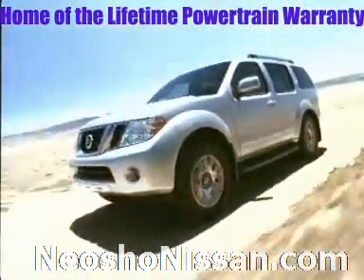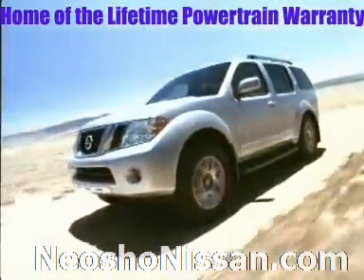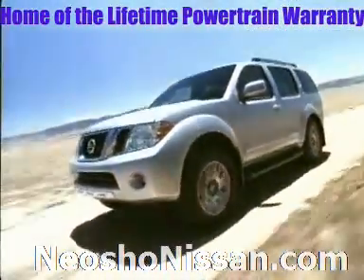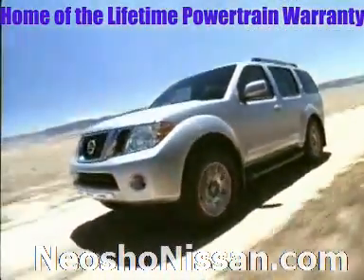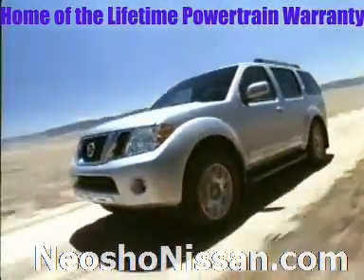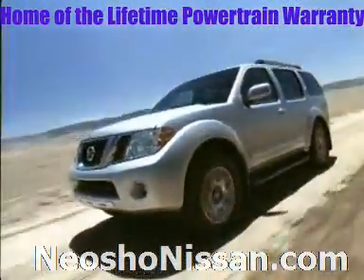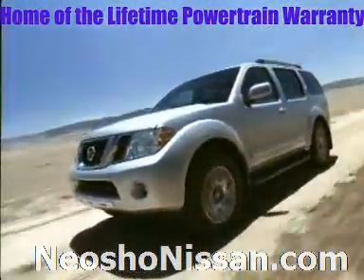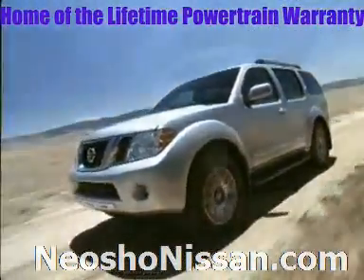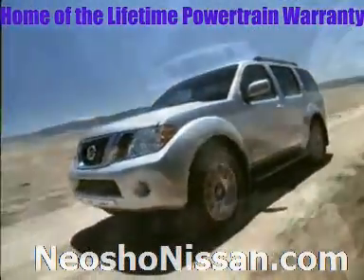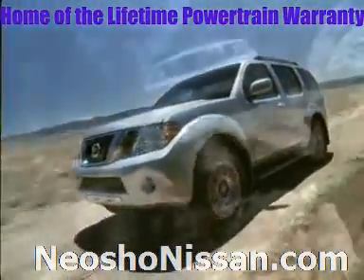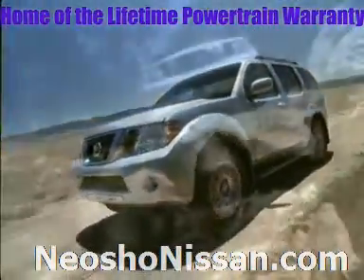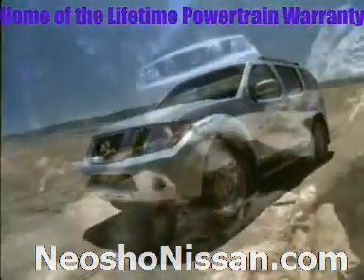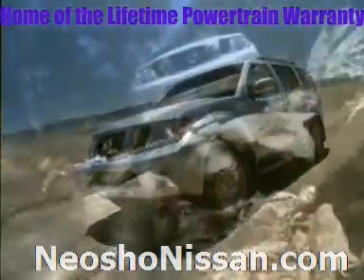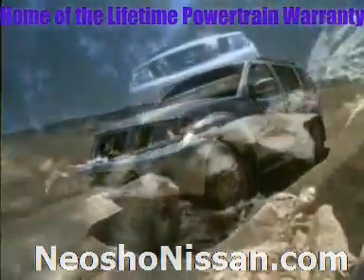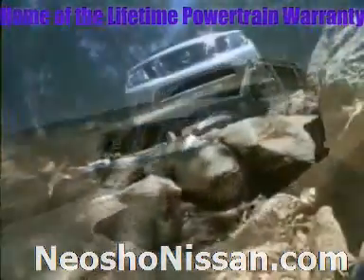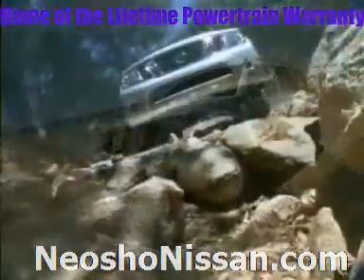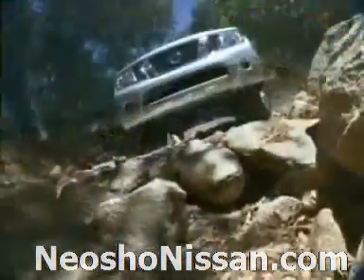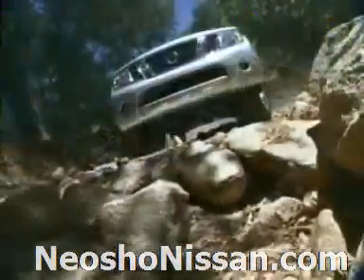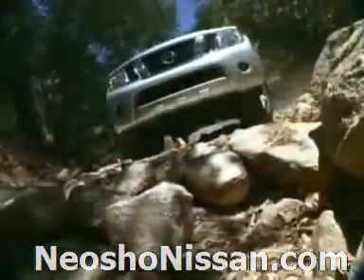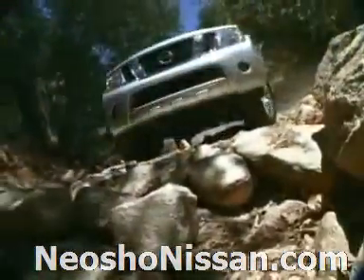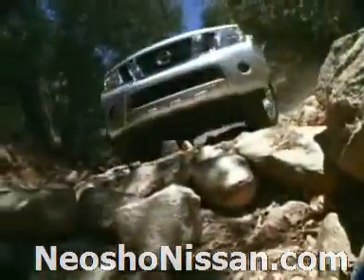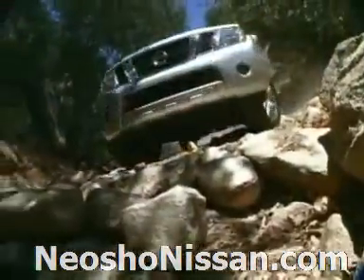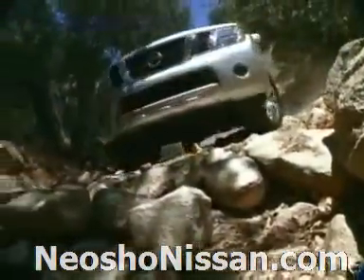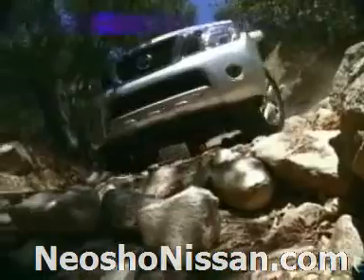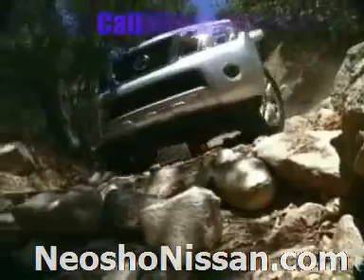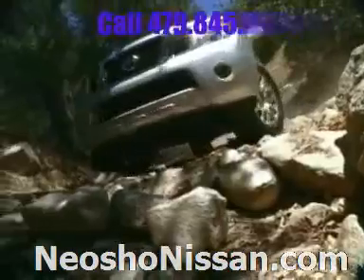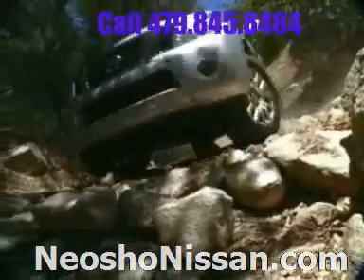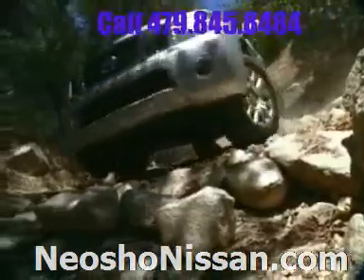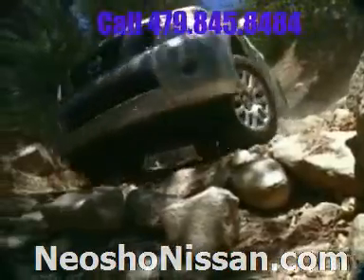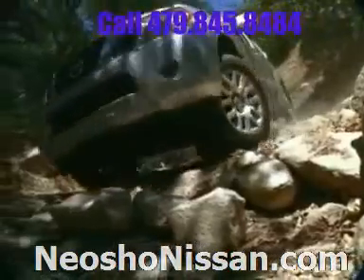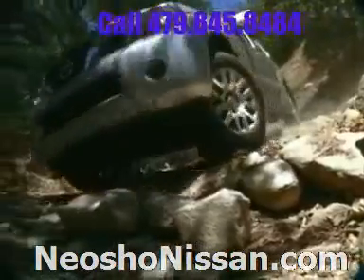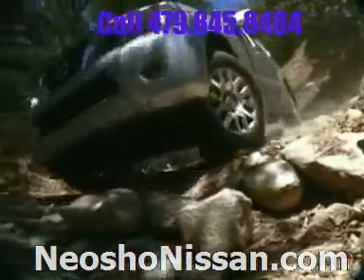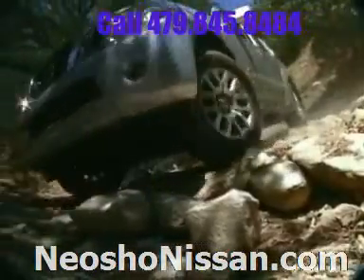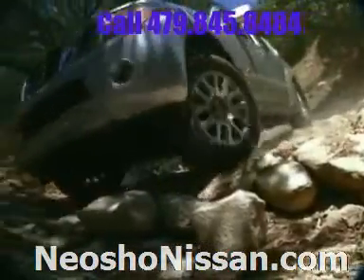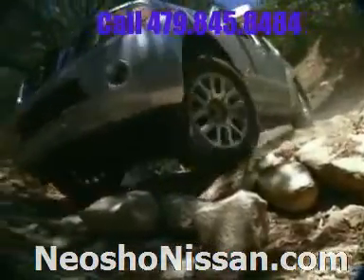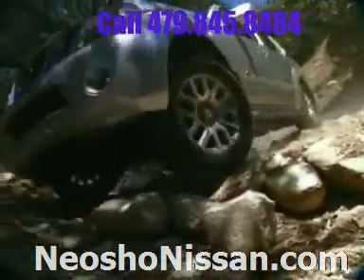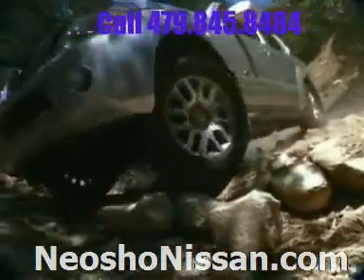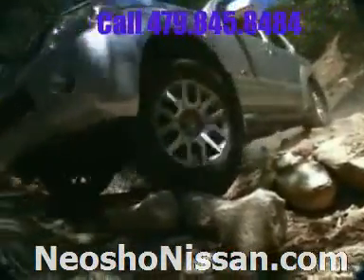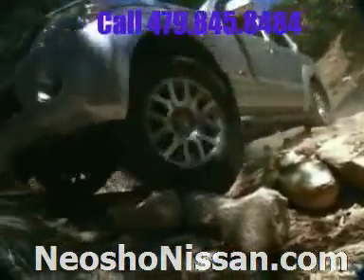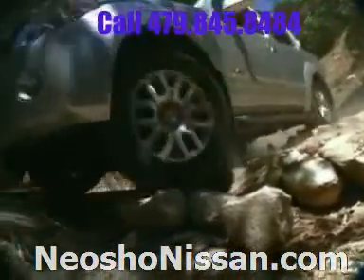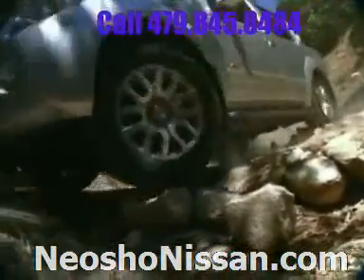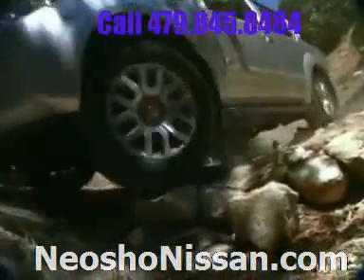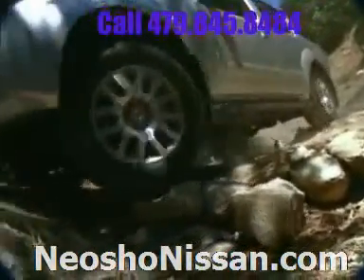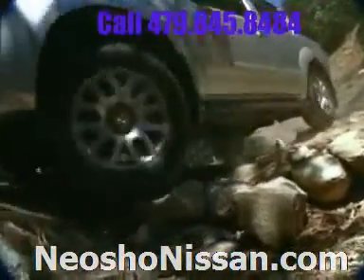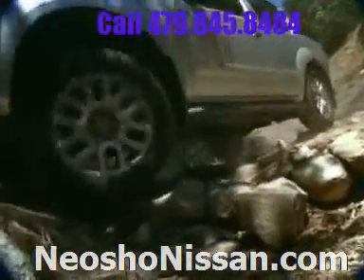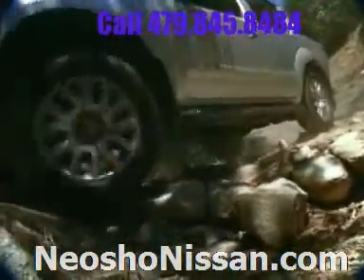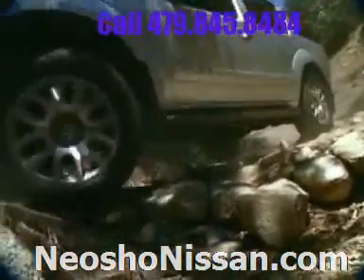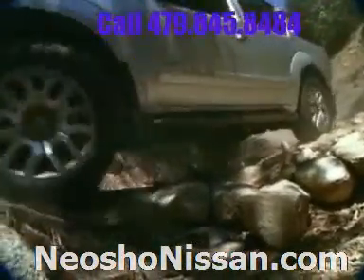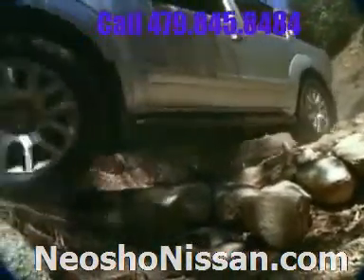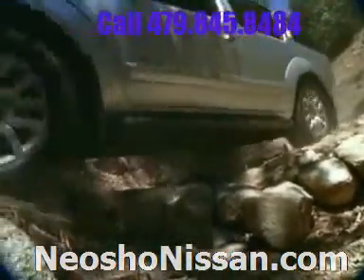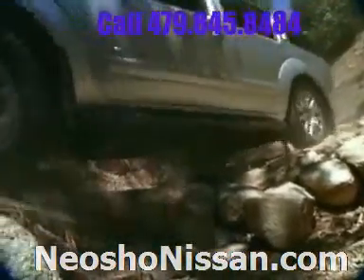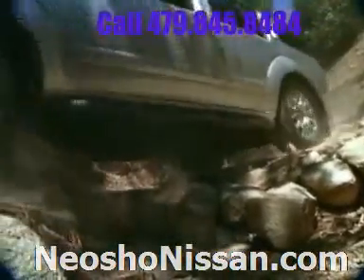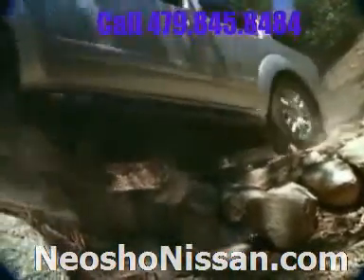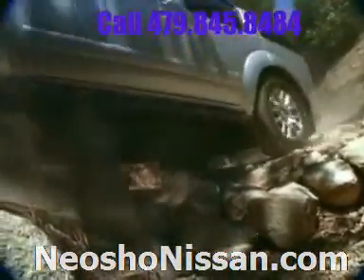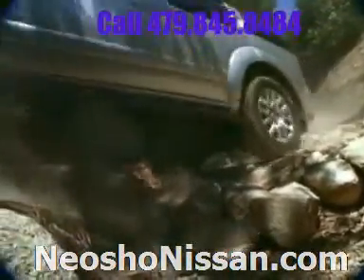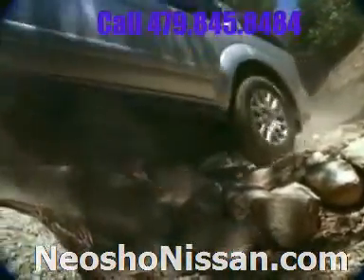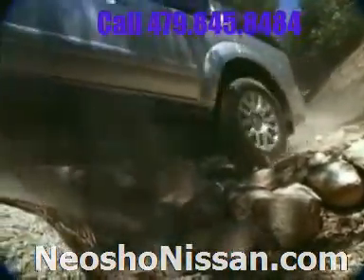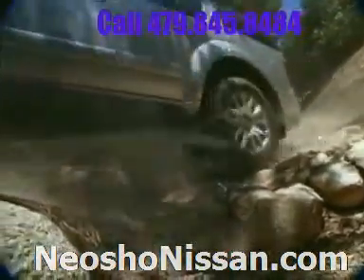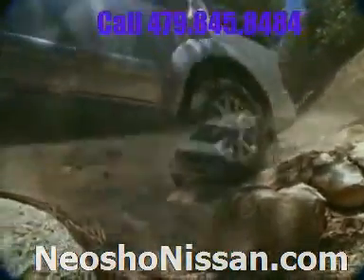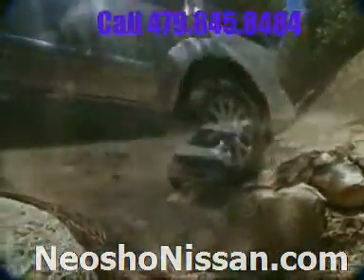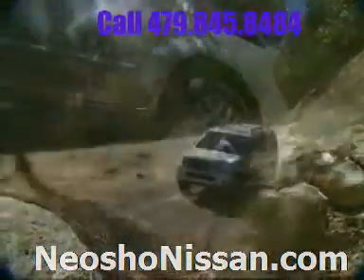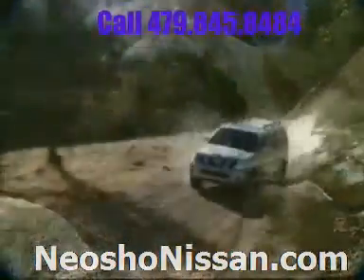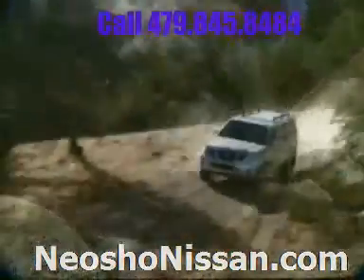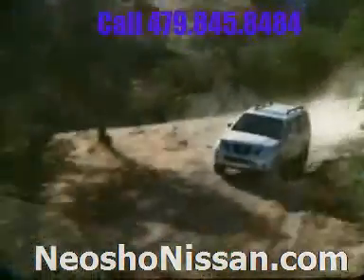Available all-mode 4-wheel drive is always ready for the adventure ahead, switching automatically from 2 to 4-wheel drive depending on the conditions.